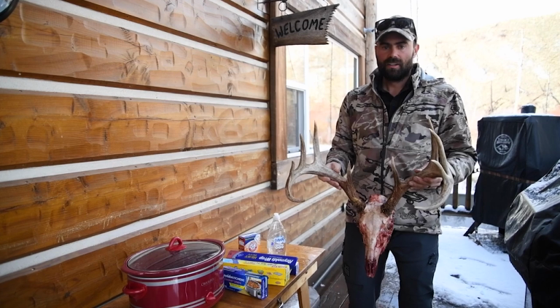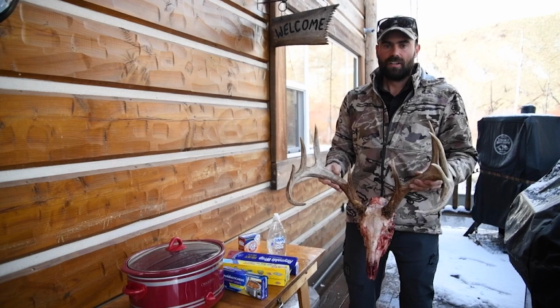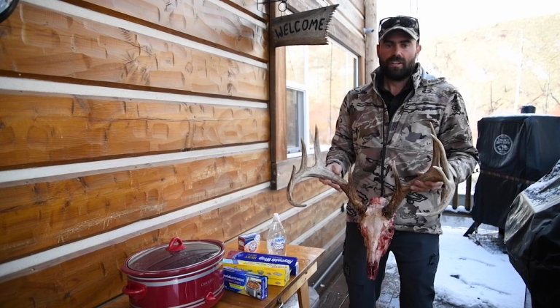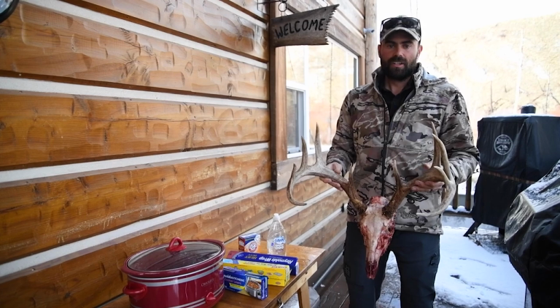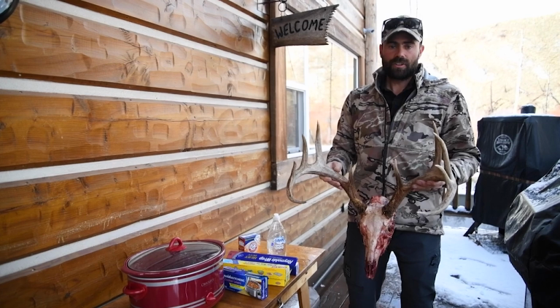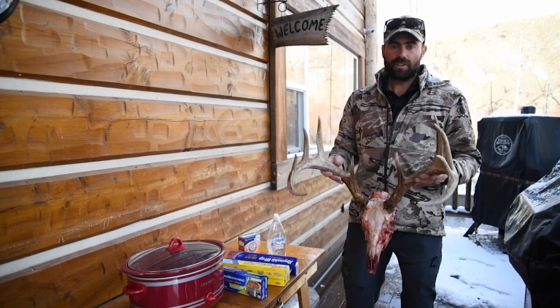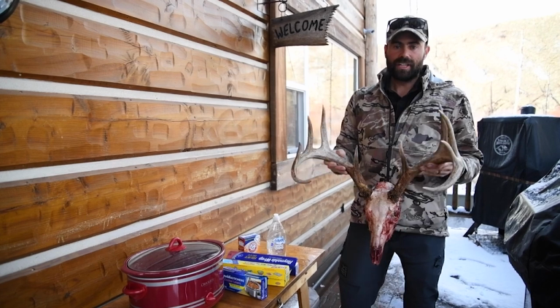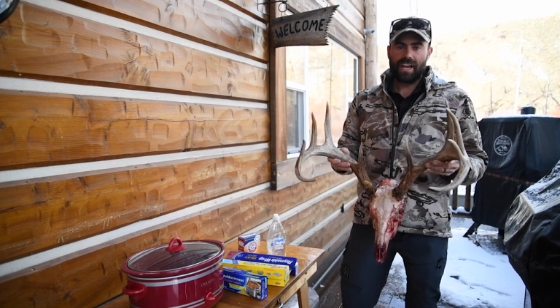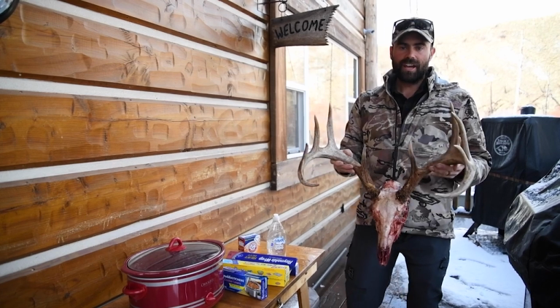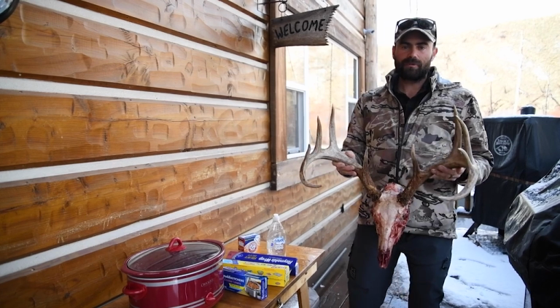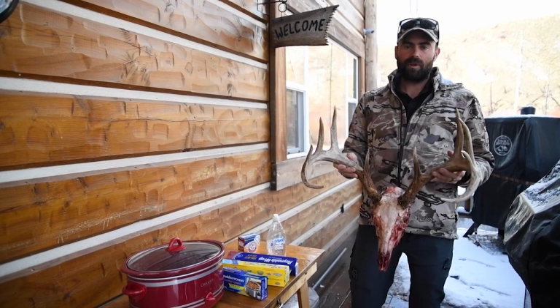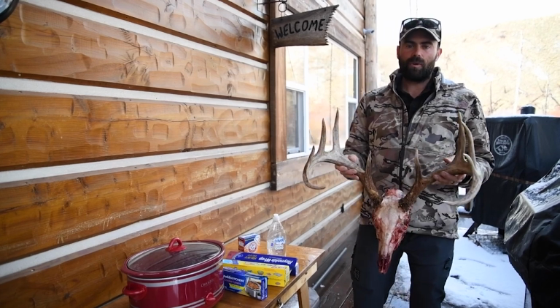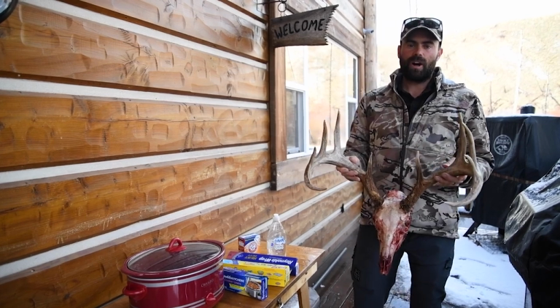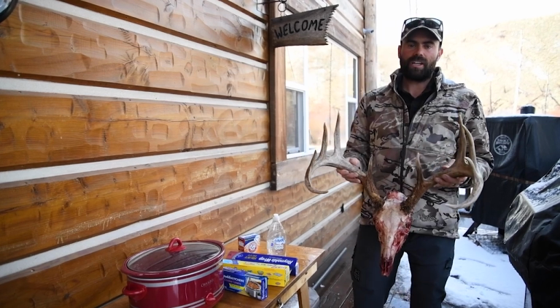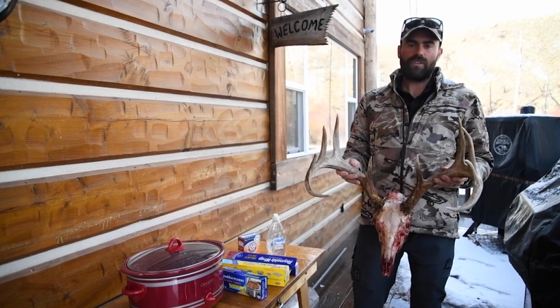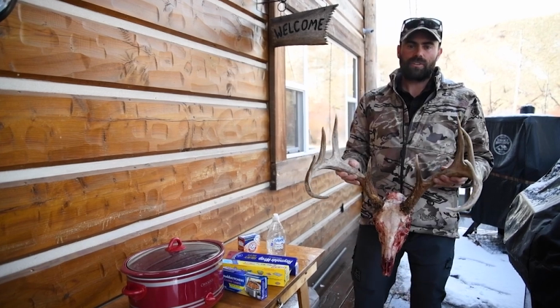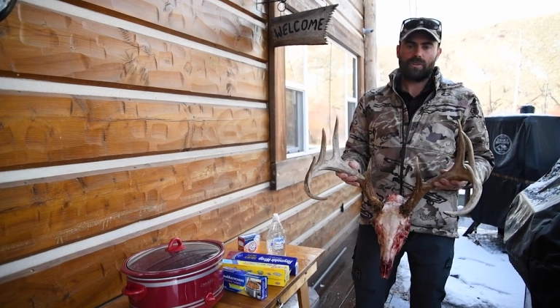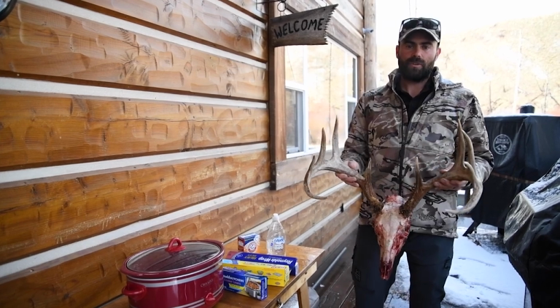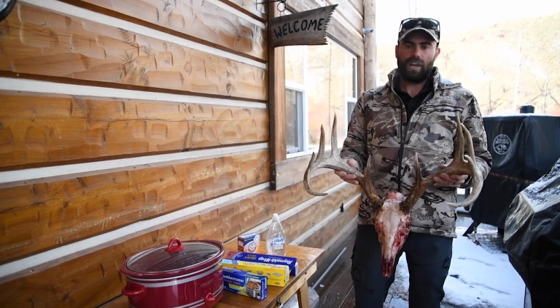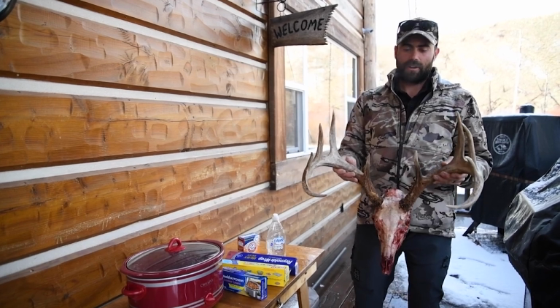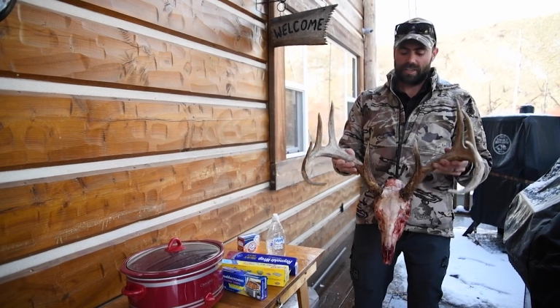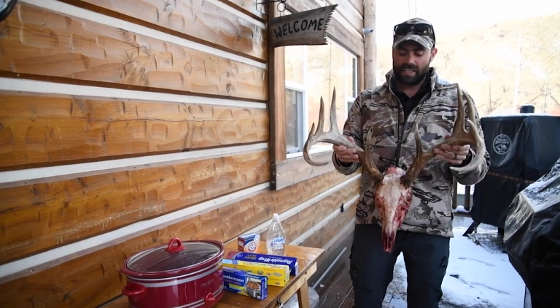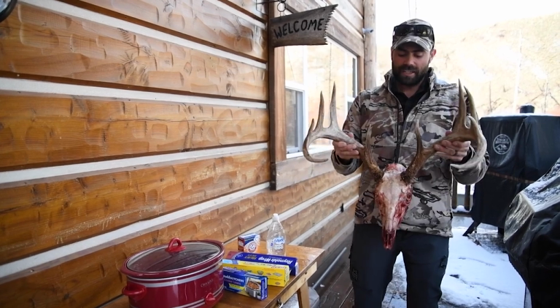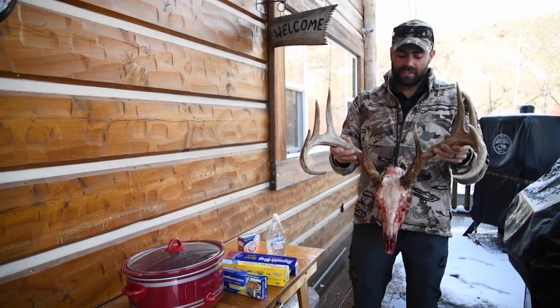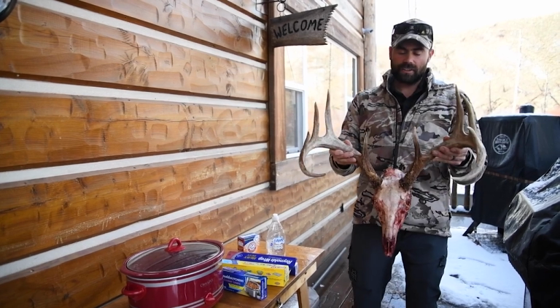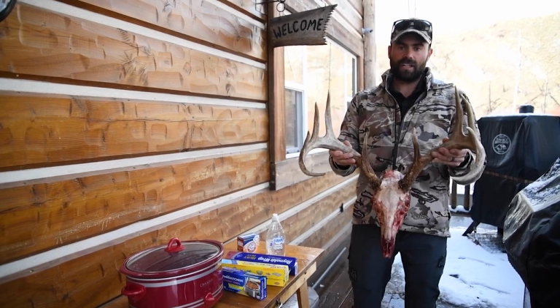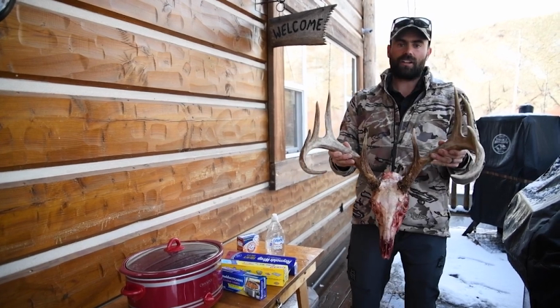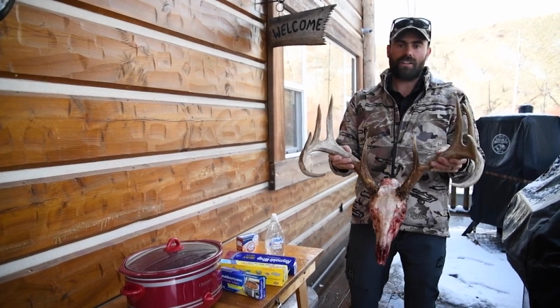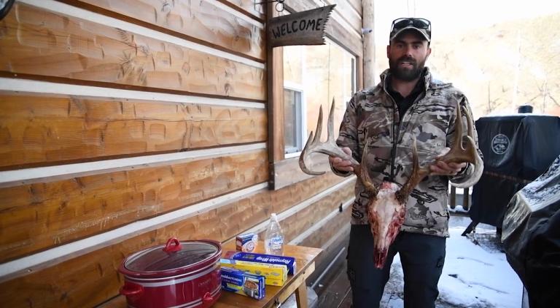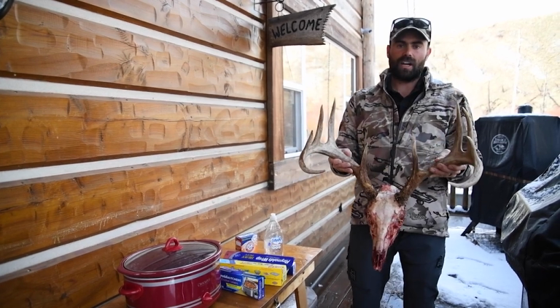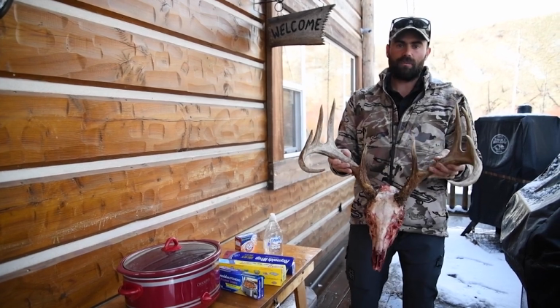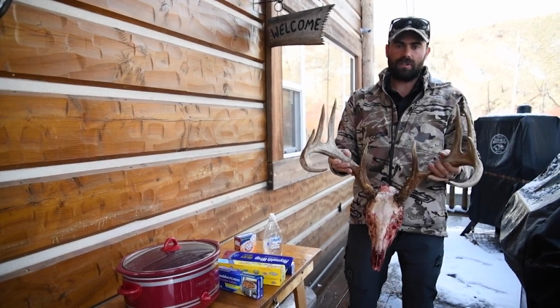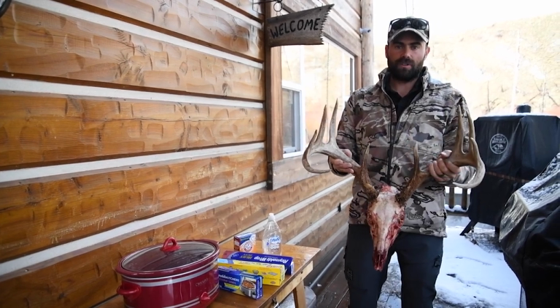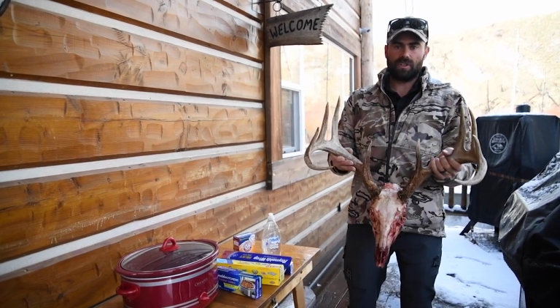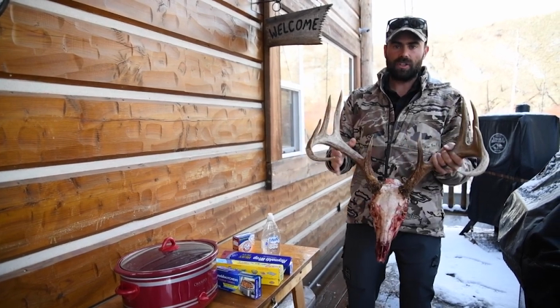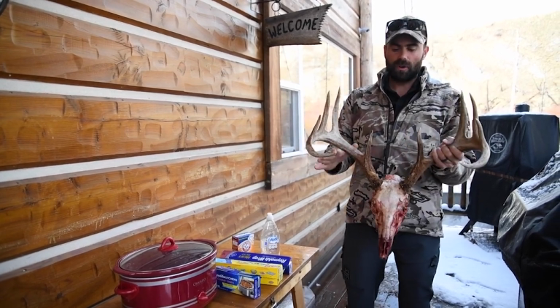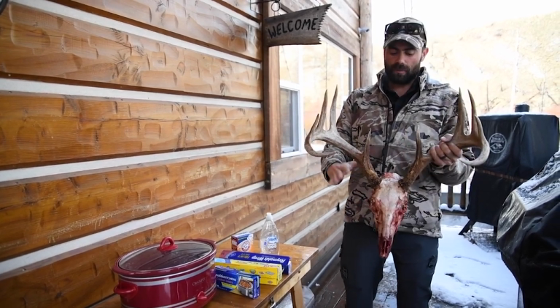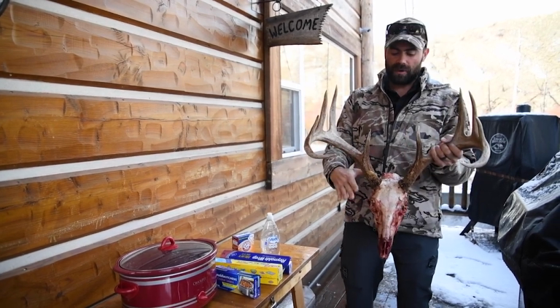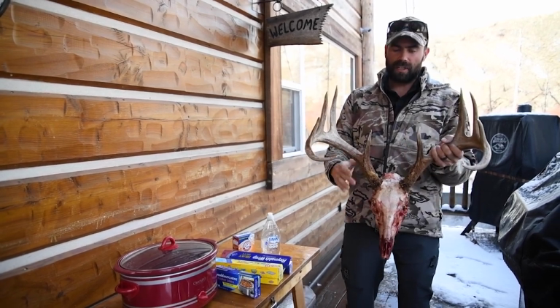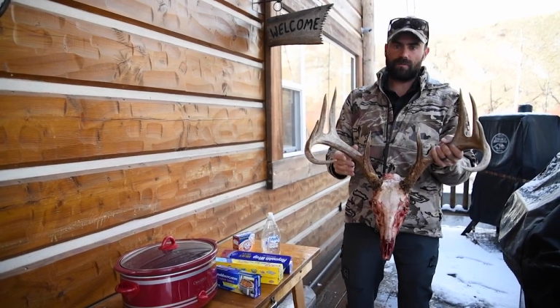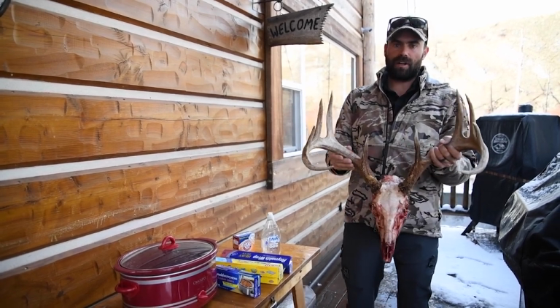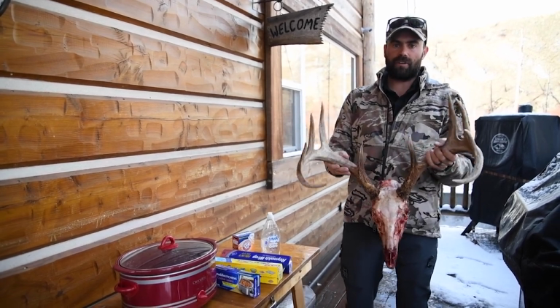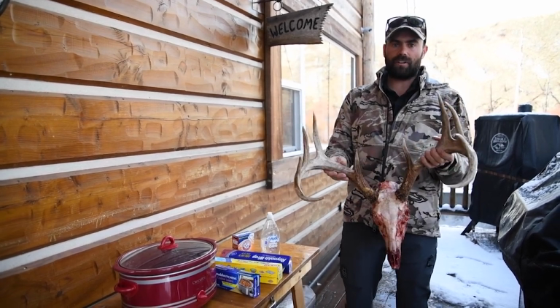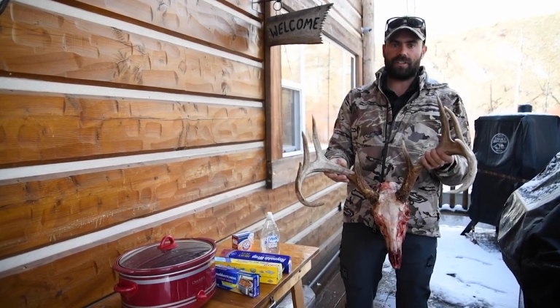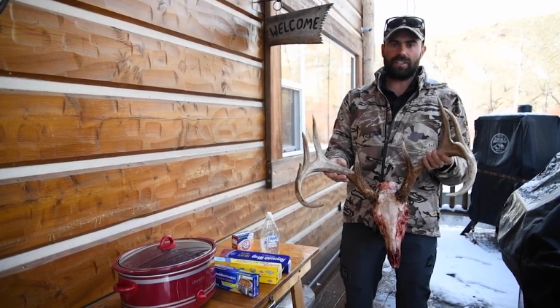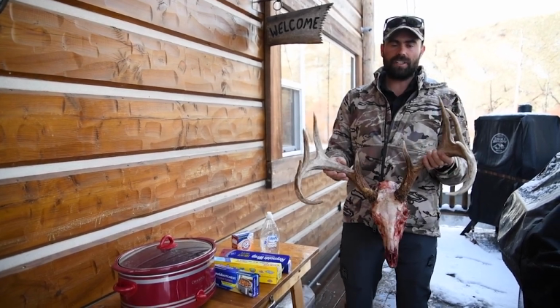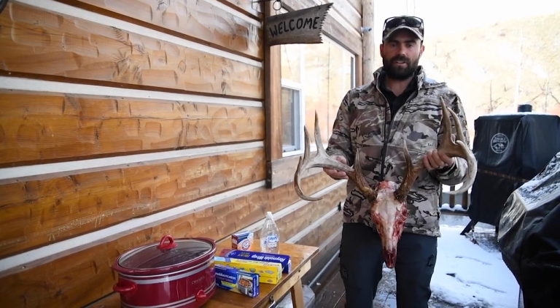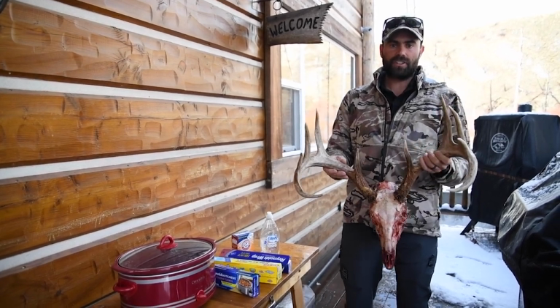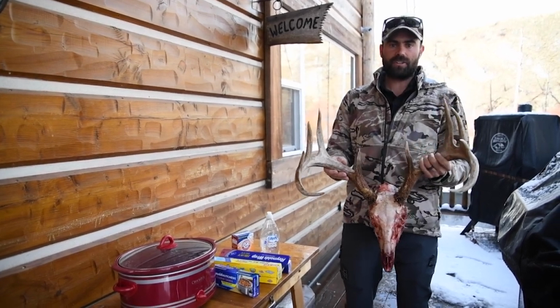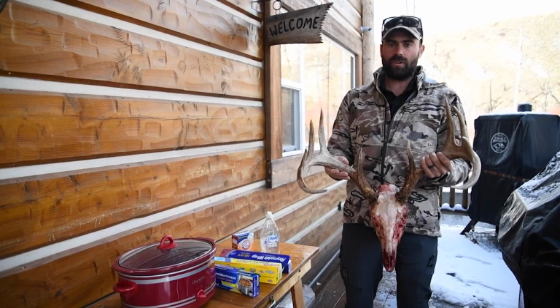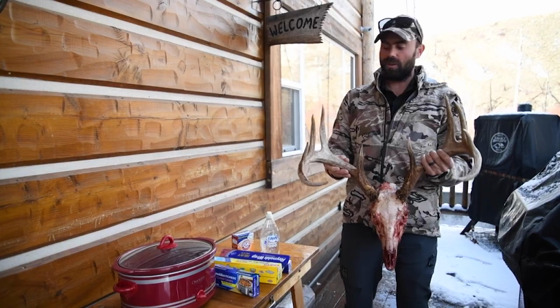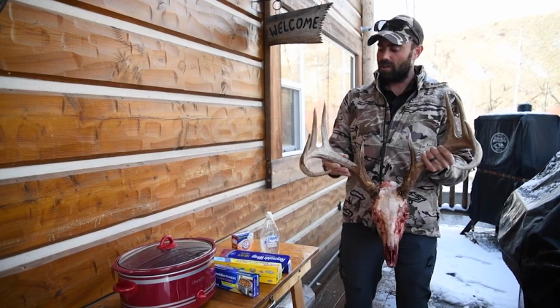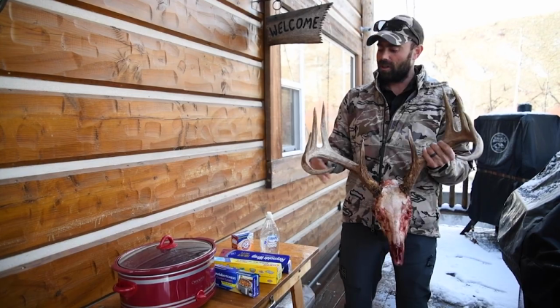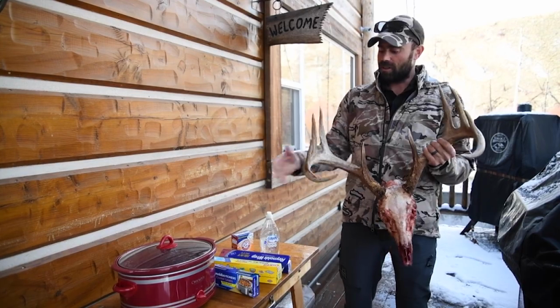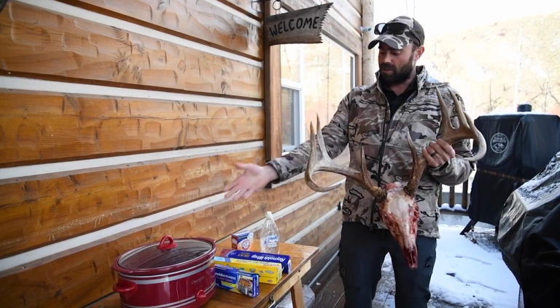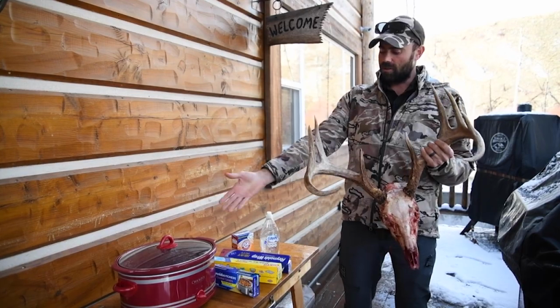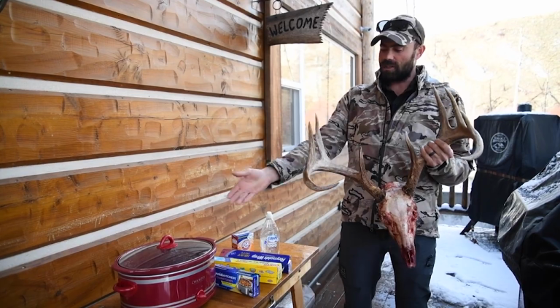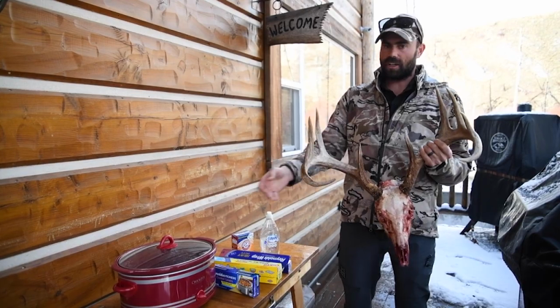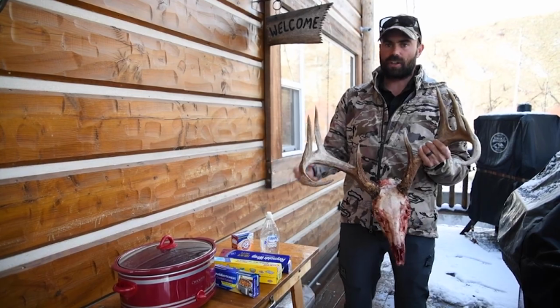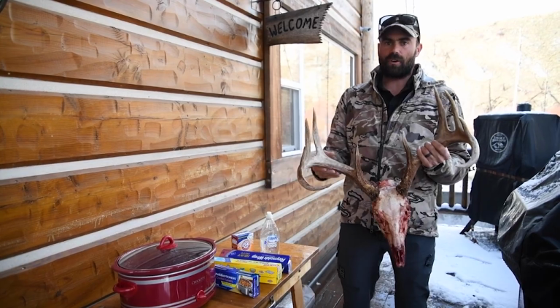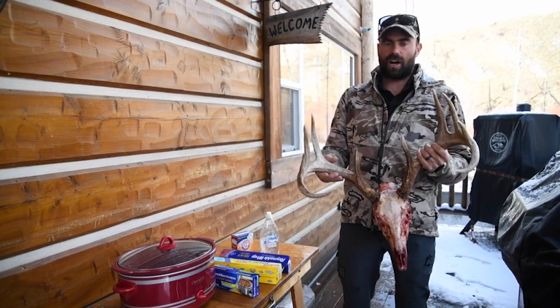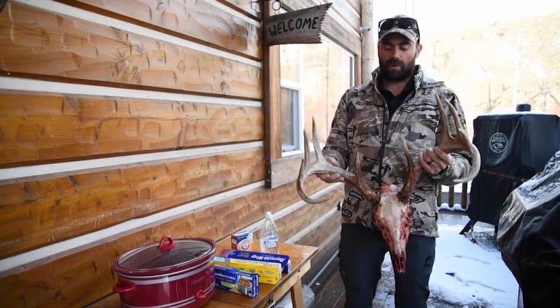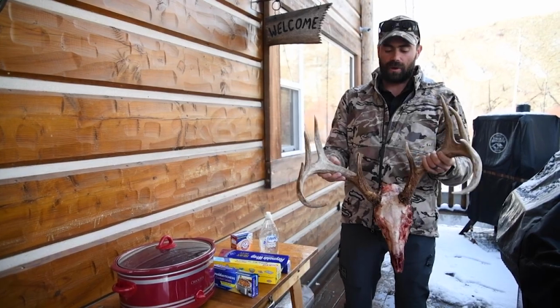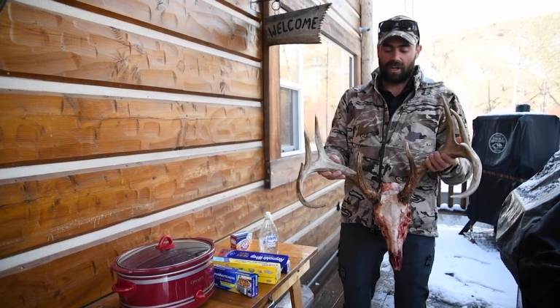Today I'm gonna walk you through how to easily clean up and do a European mount on a deer skull using a crock pot.